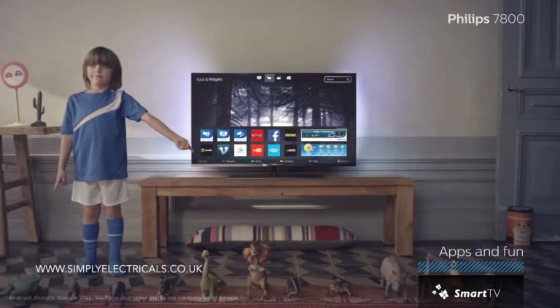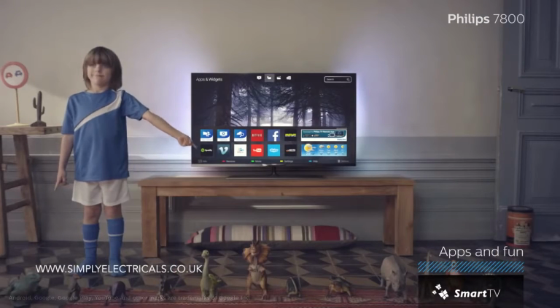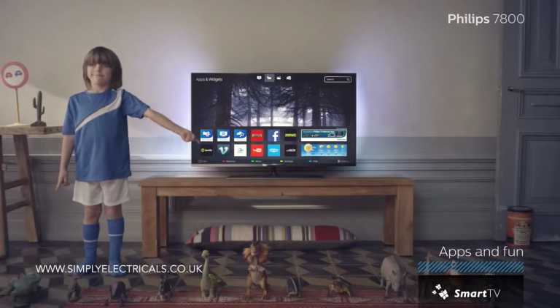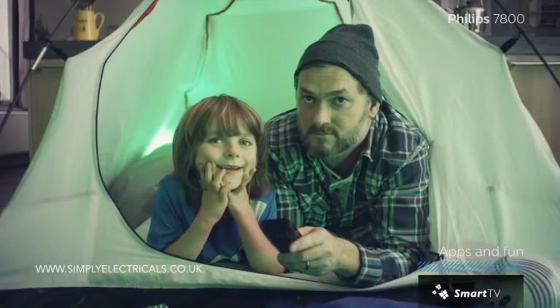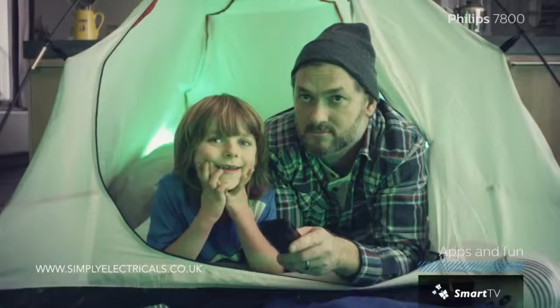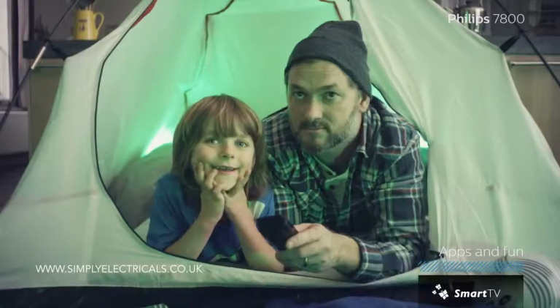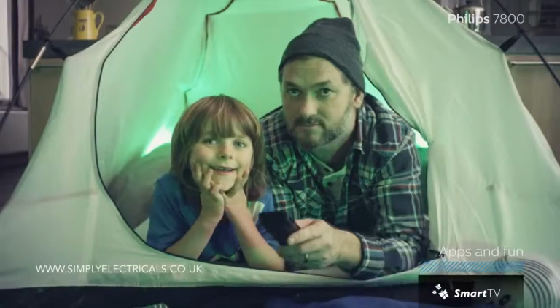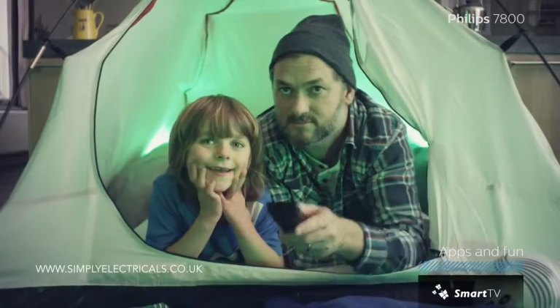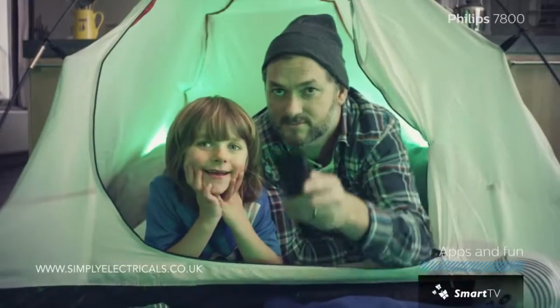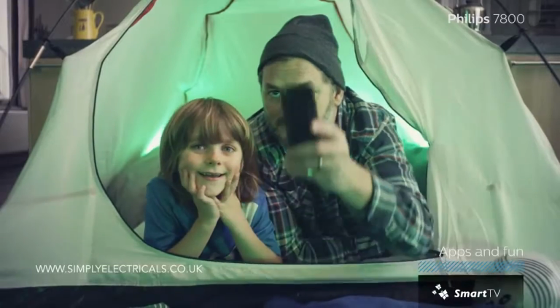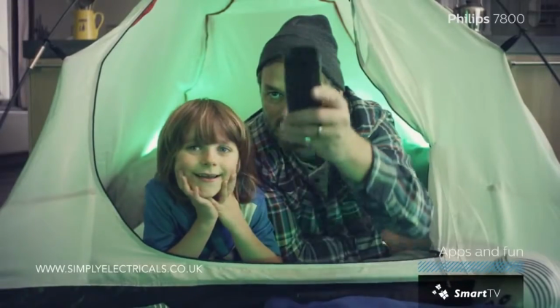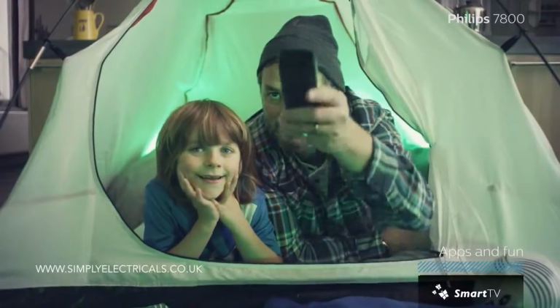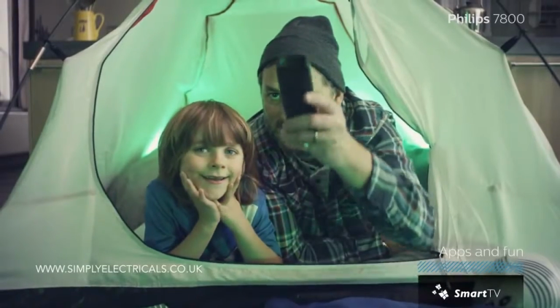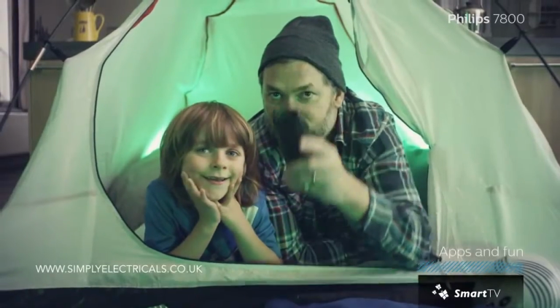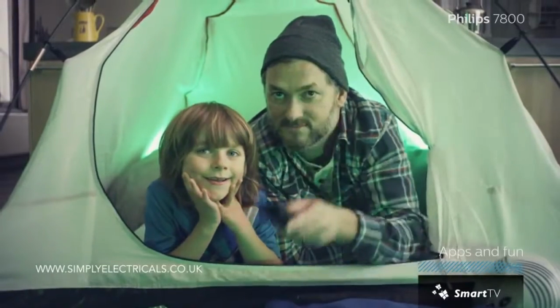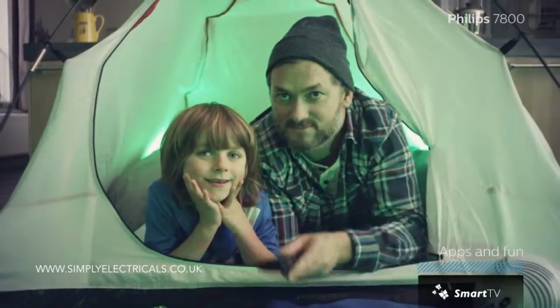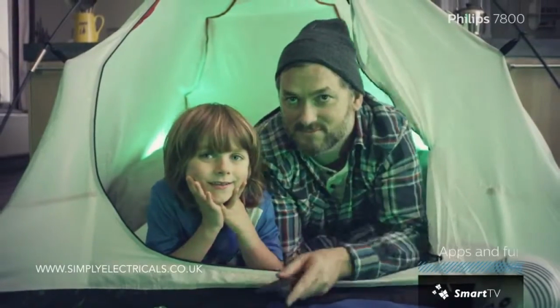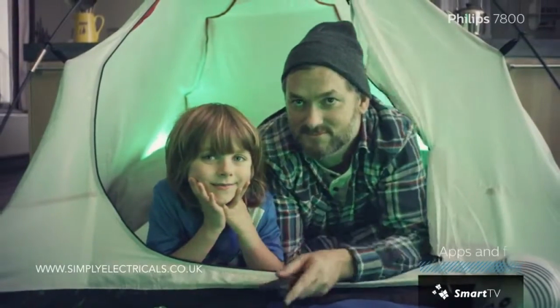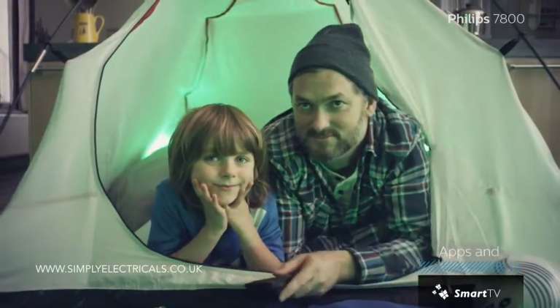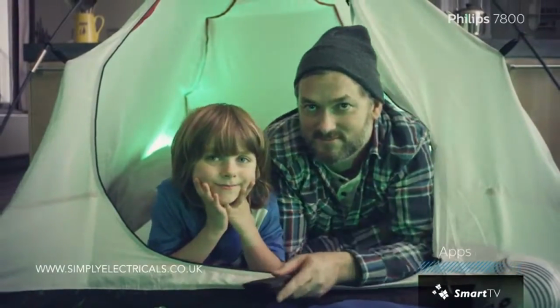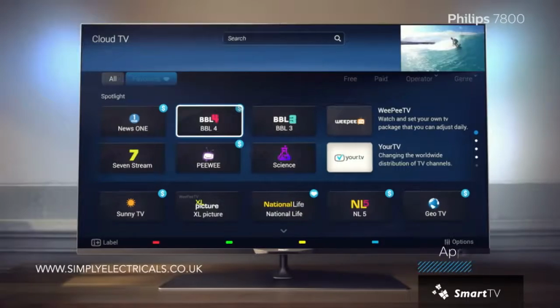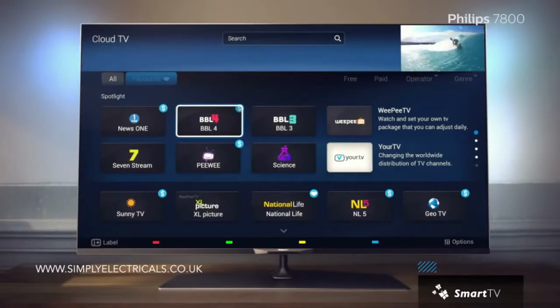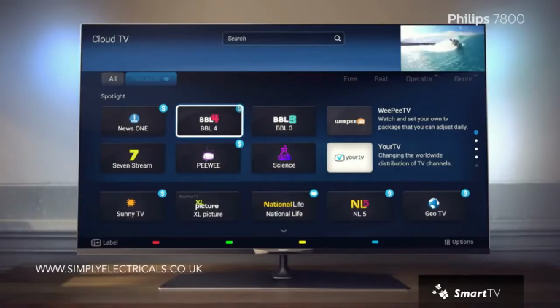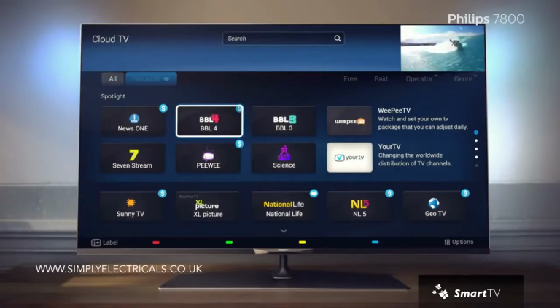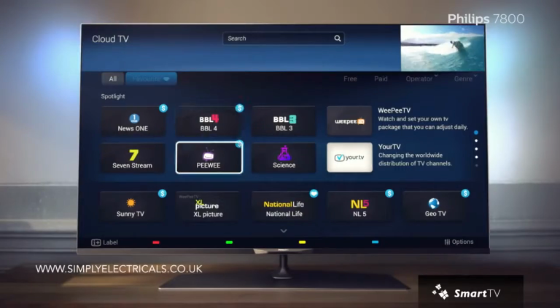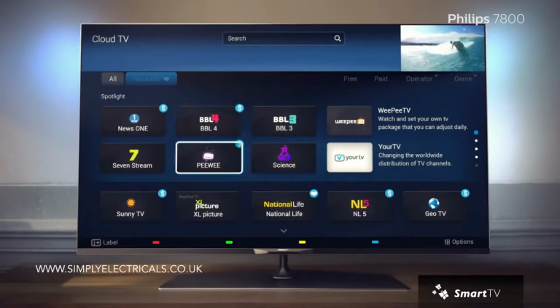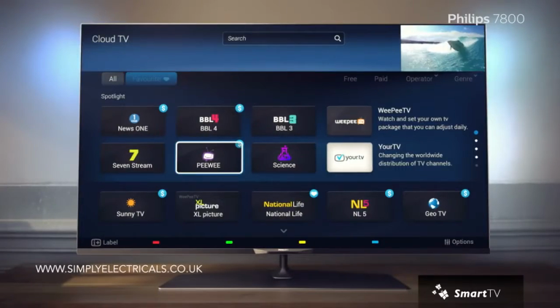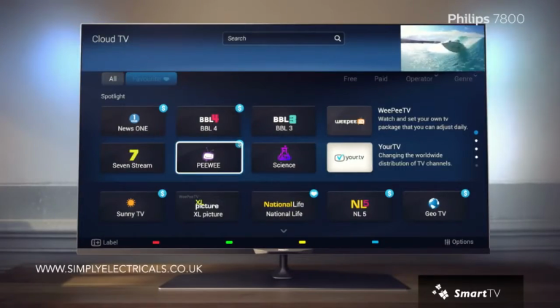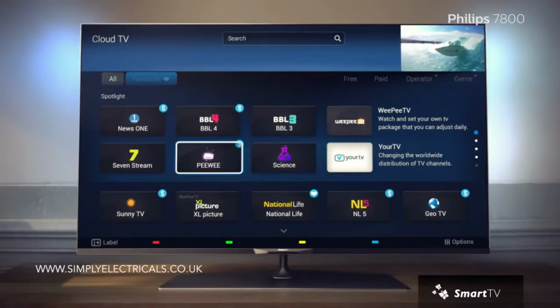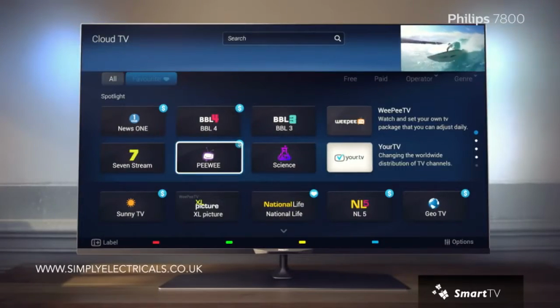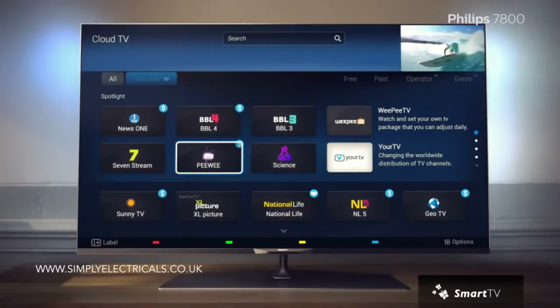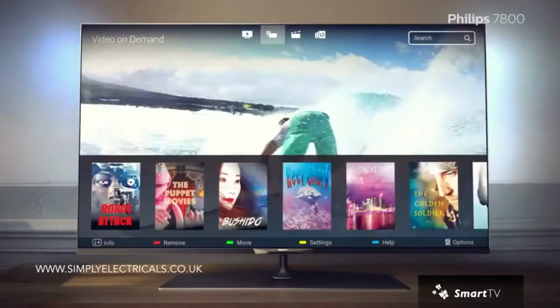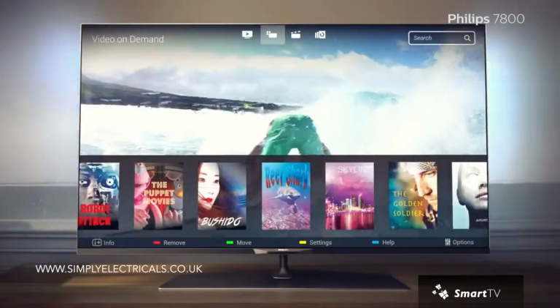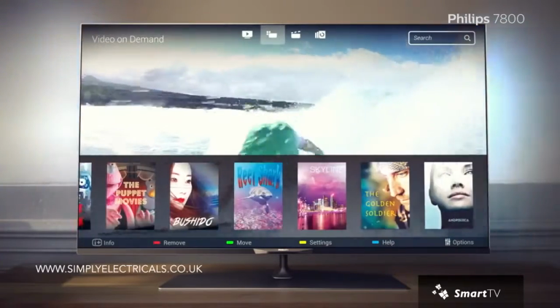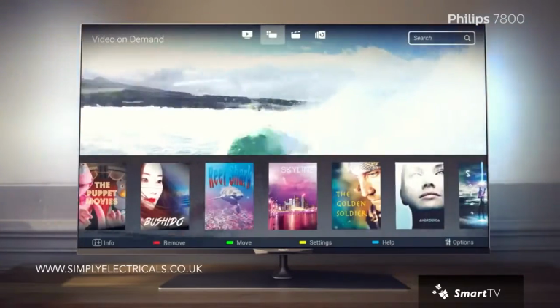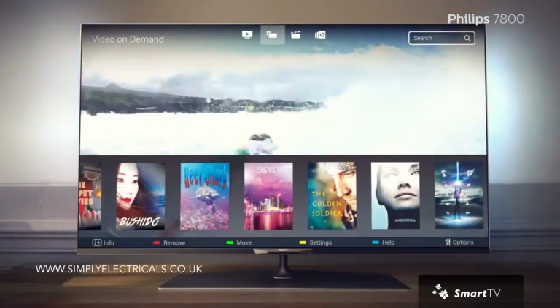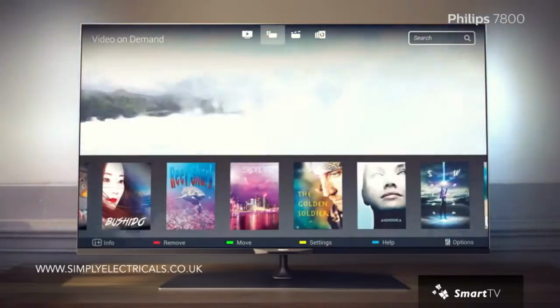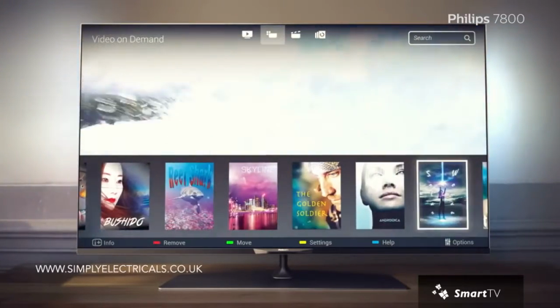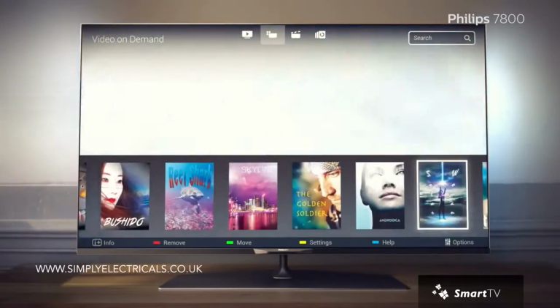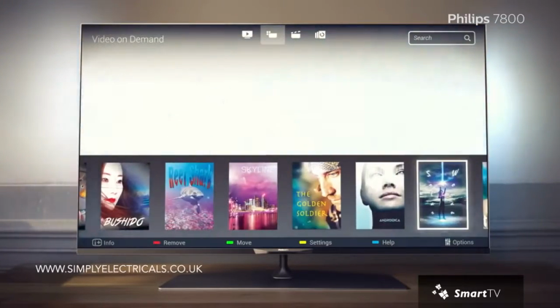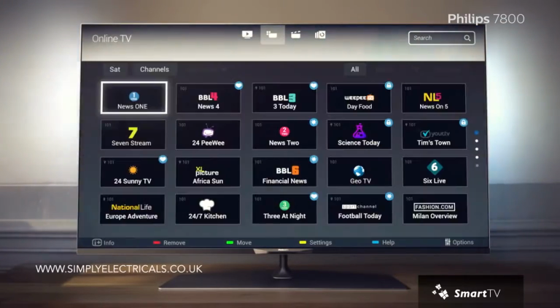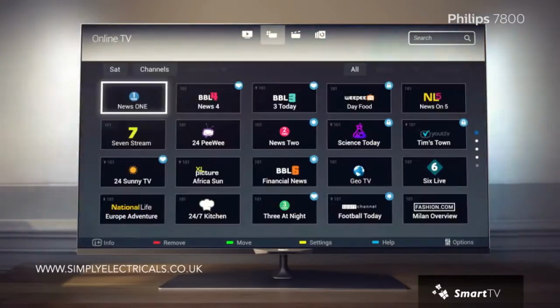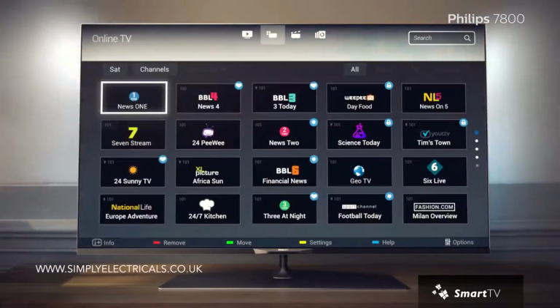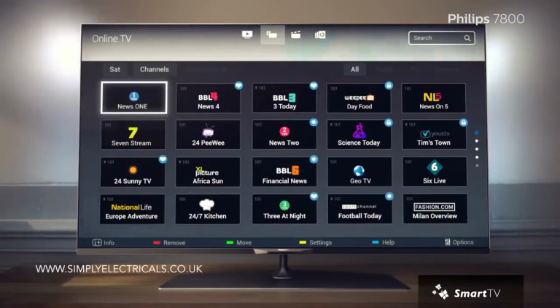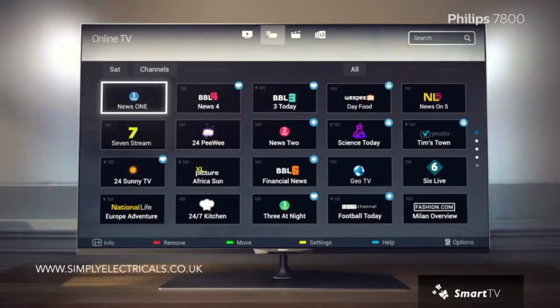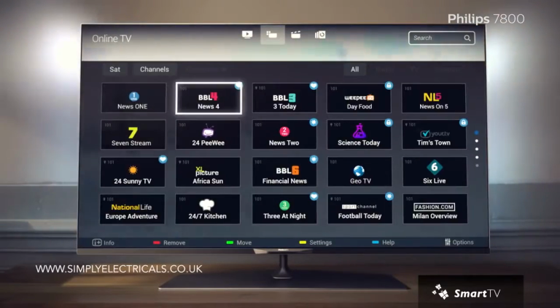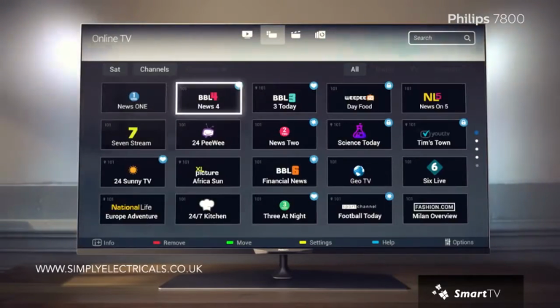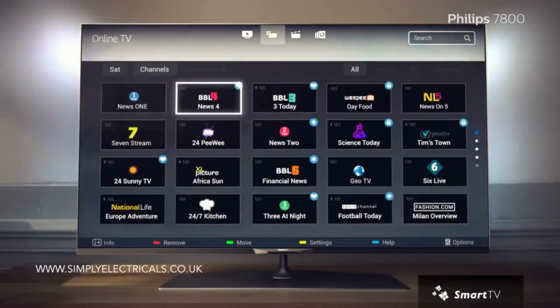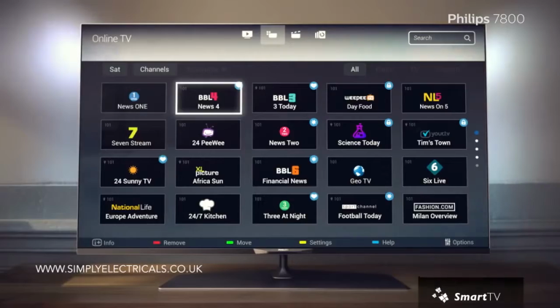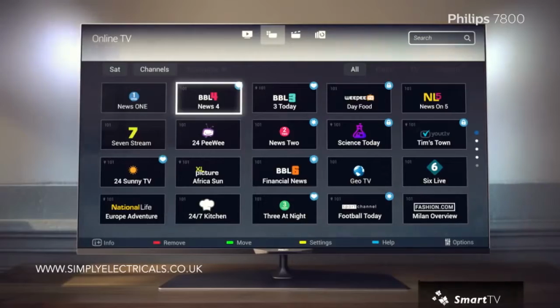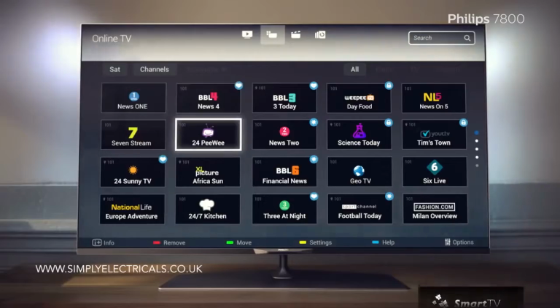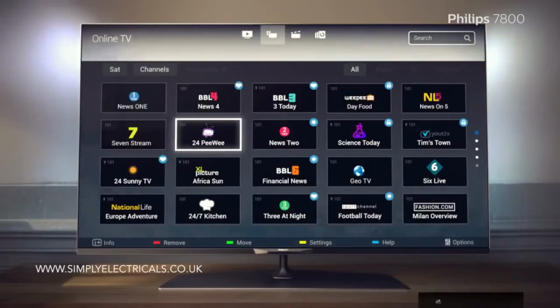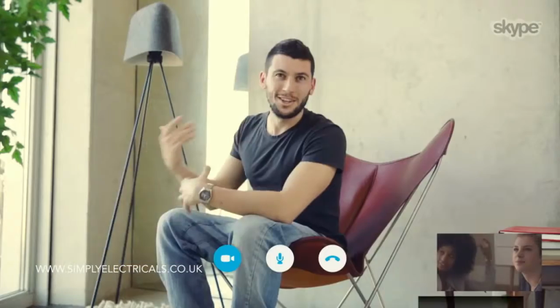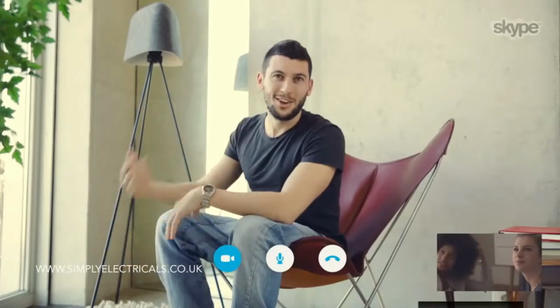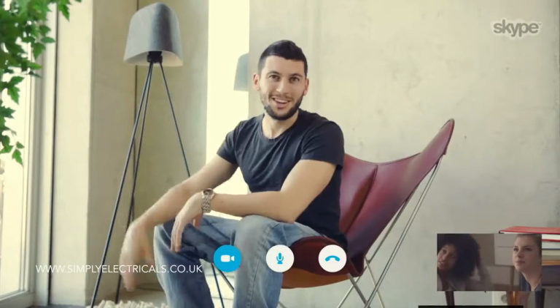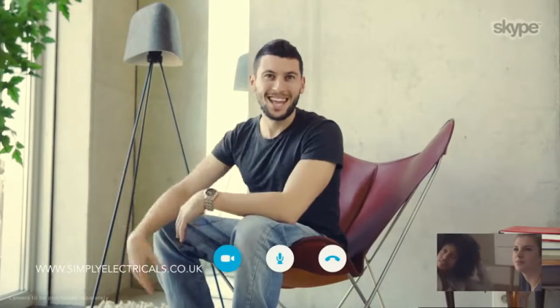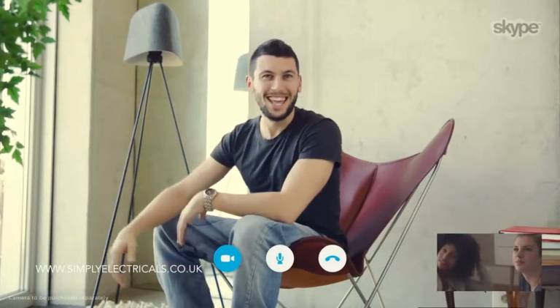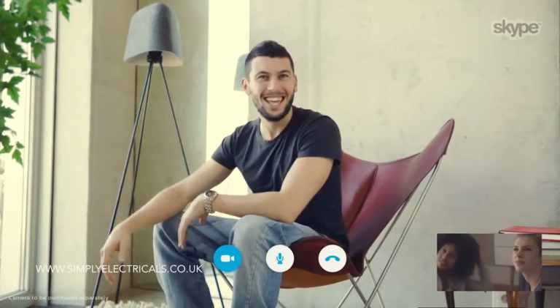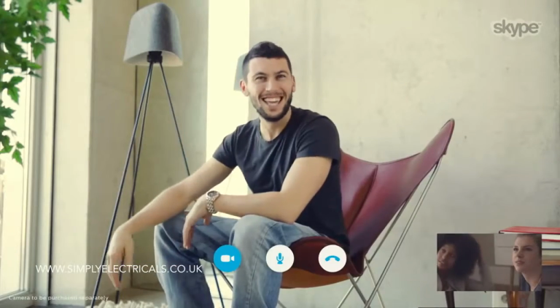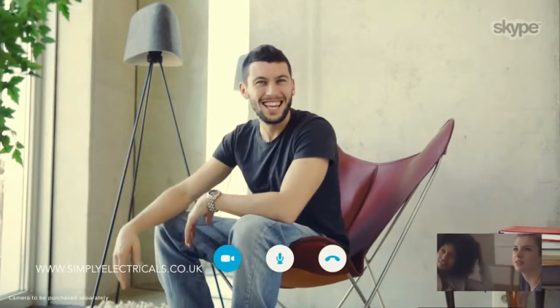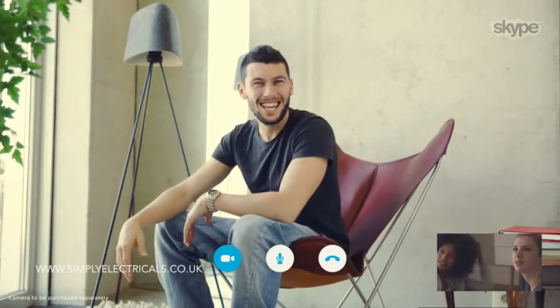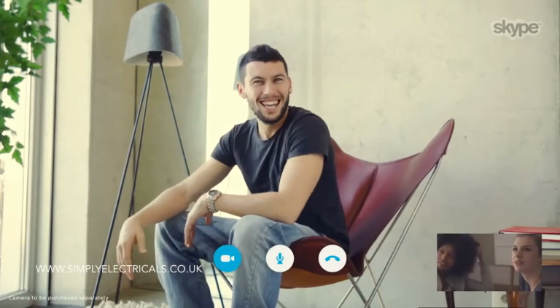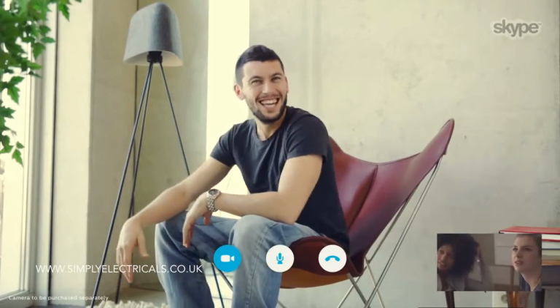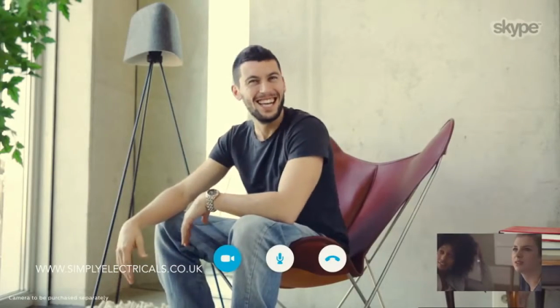It gives you access to loads of cloud TV channels, video on demand, online TV, Skype, and many other apps.